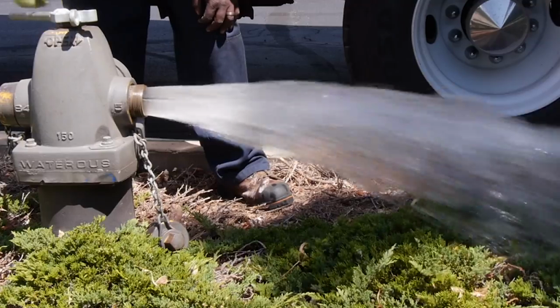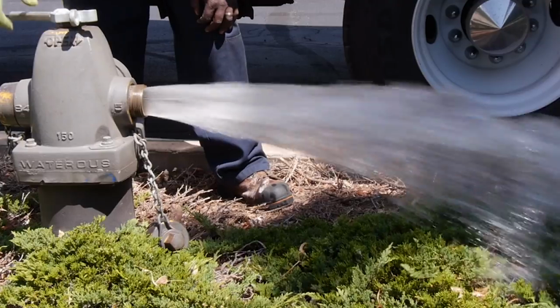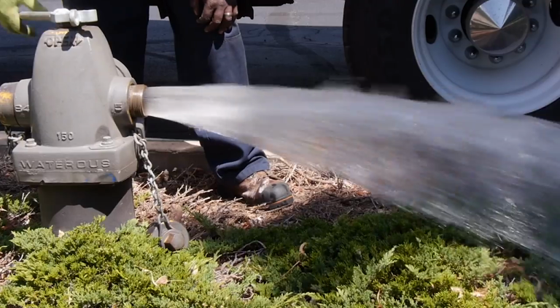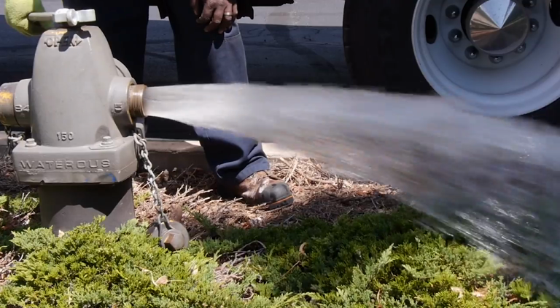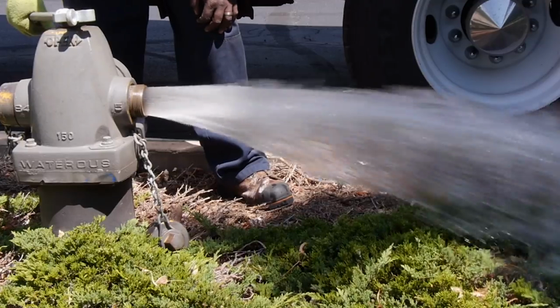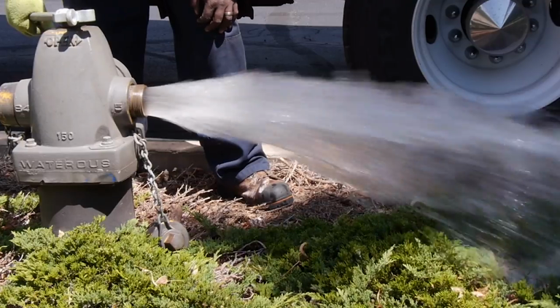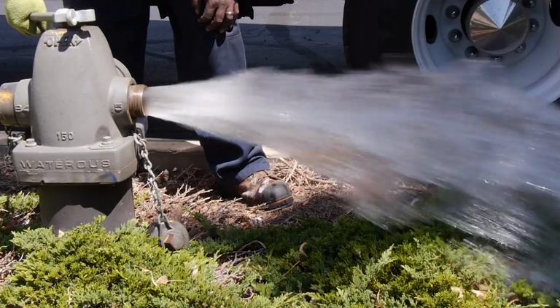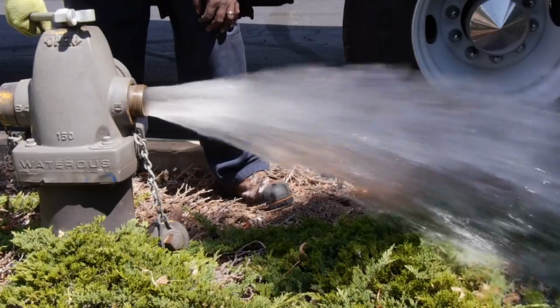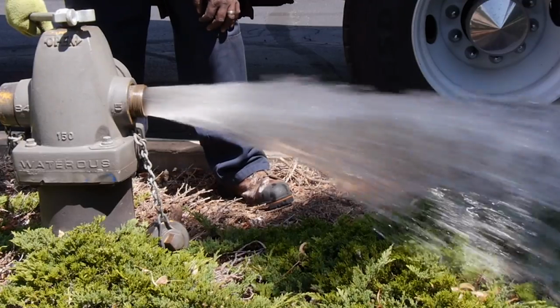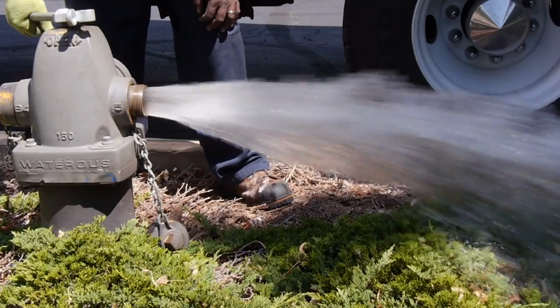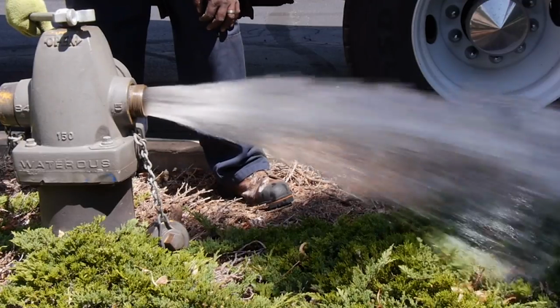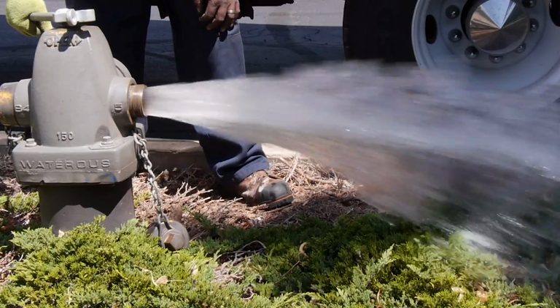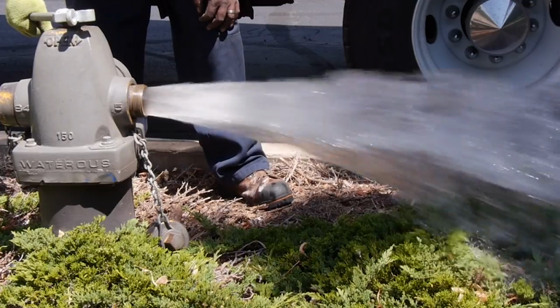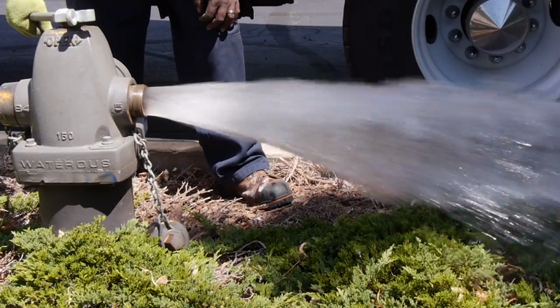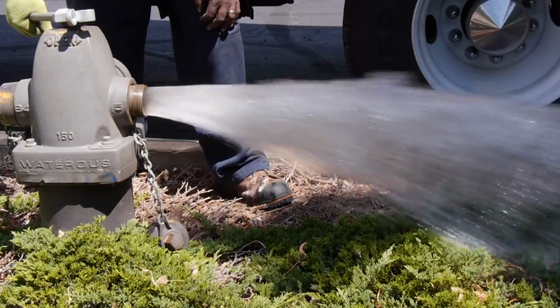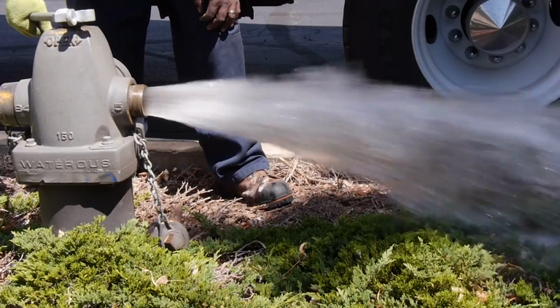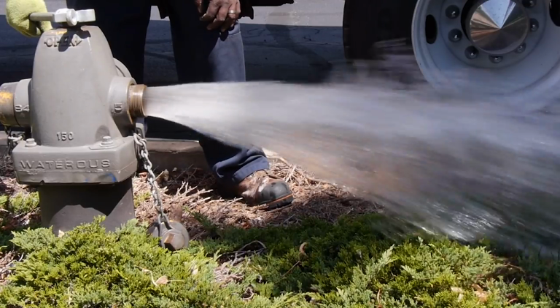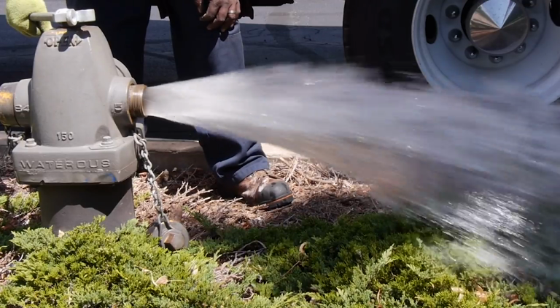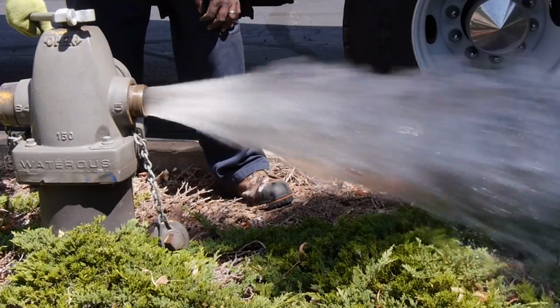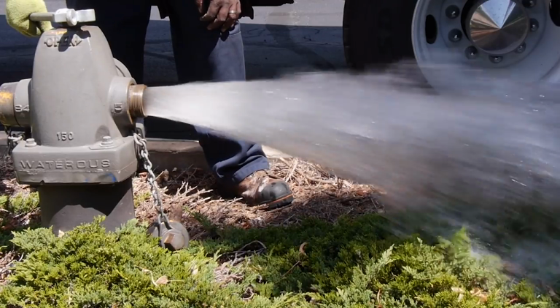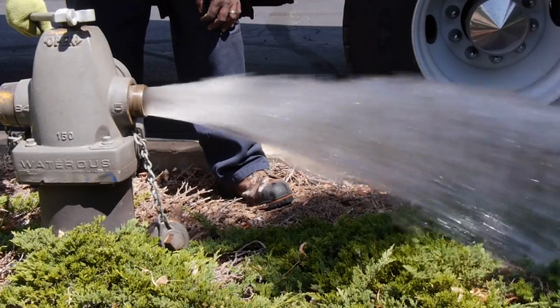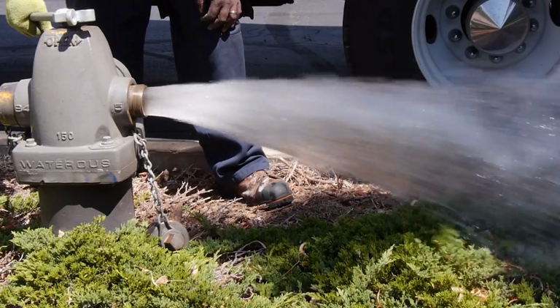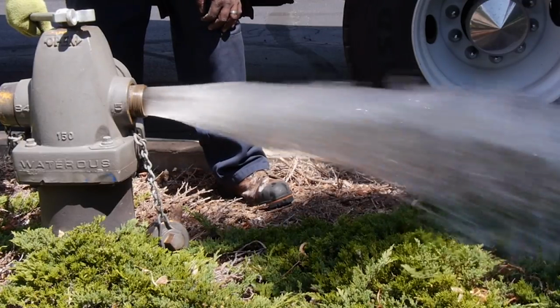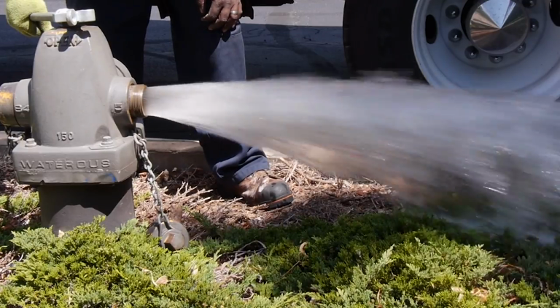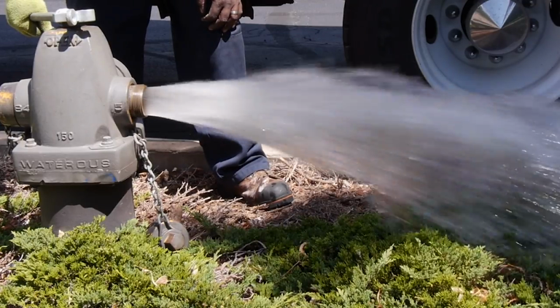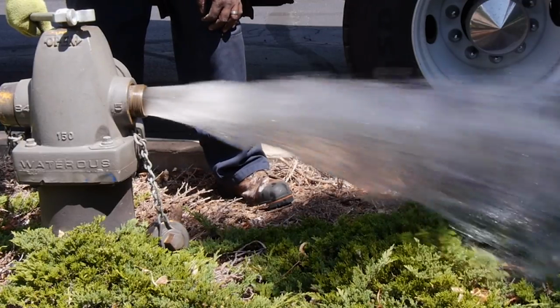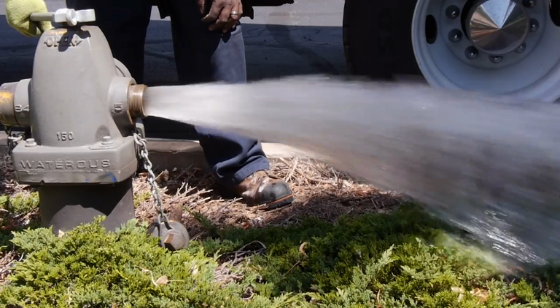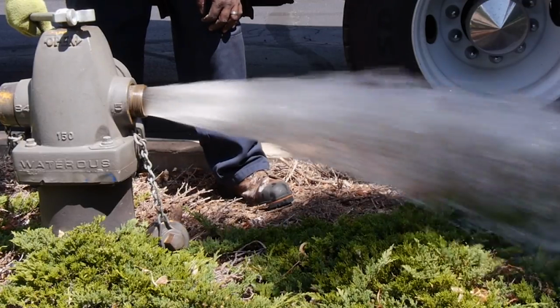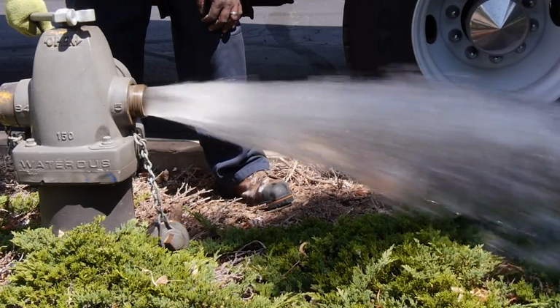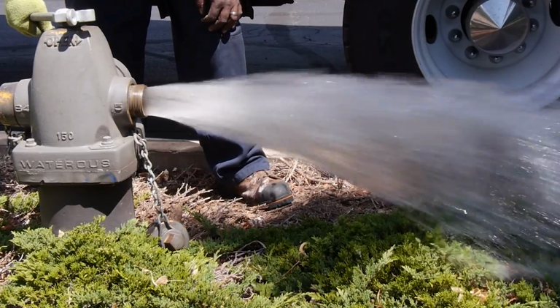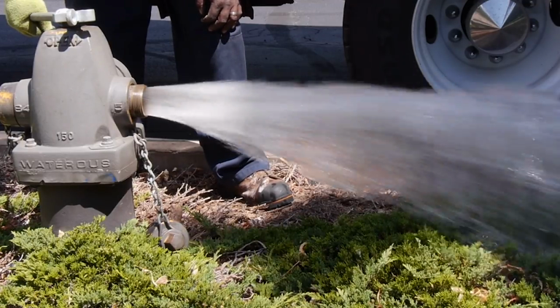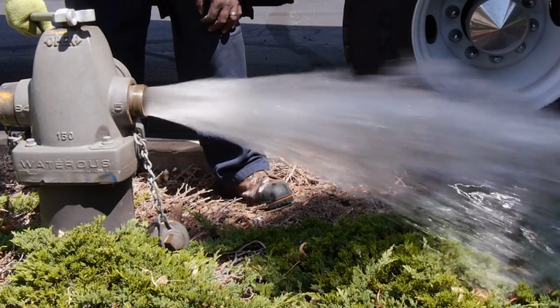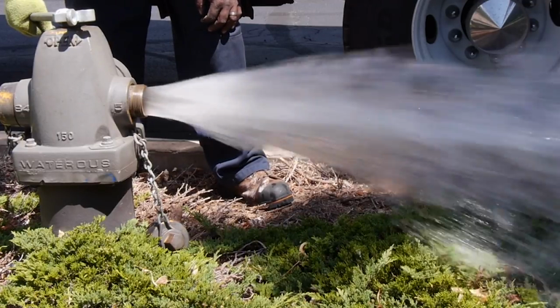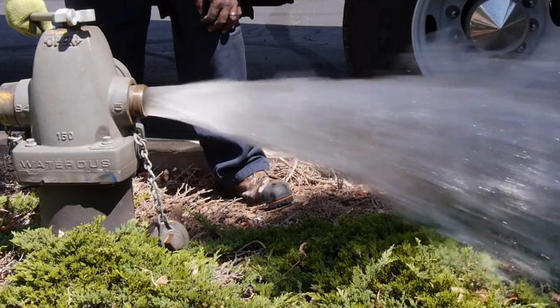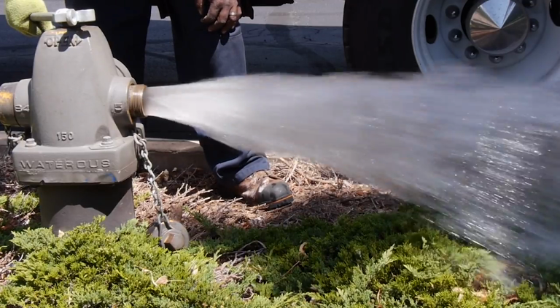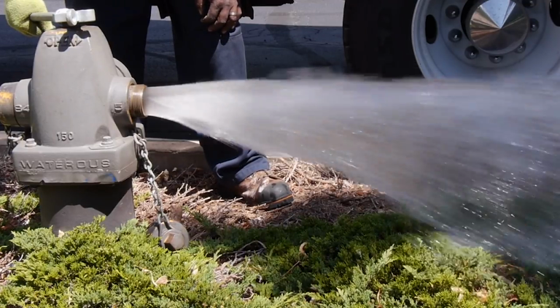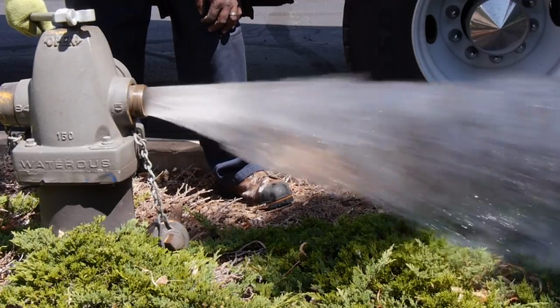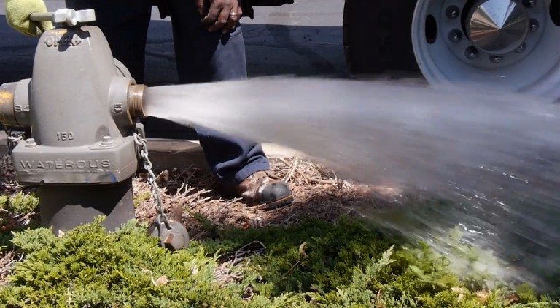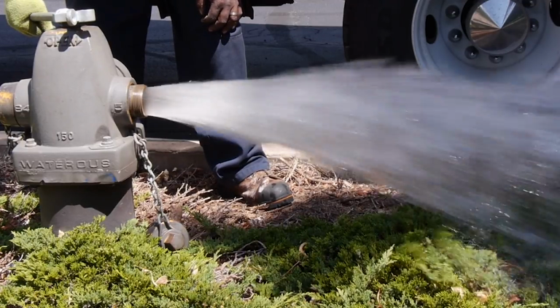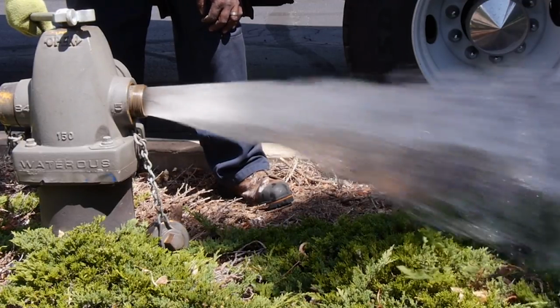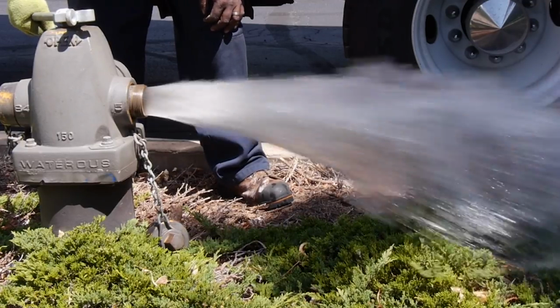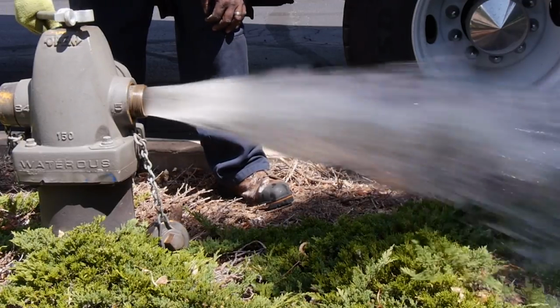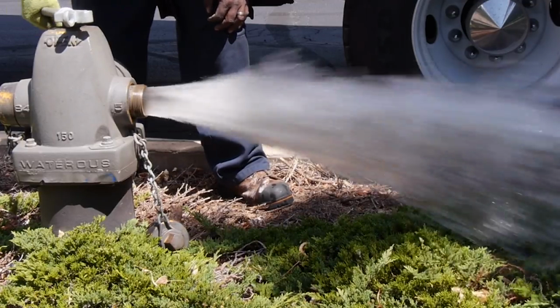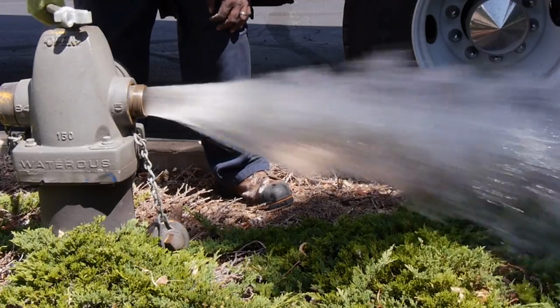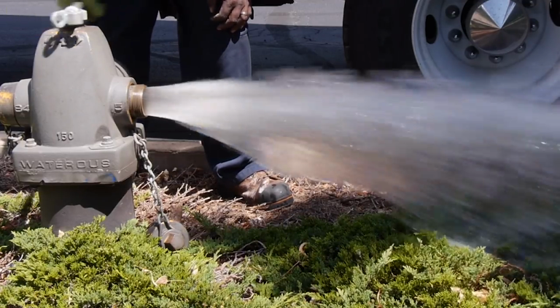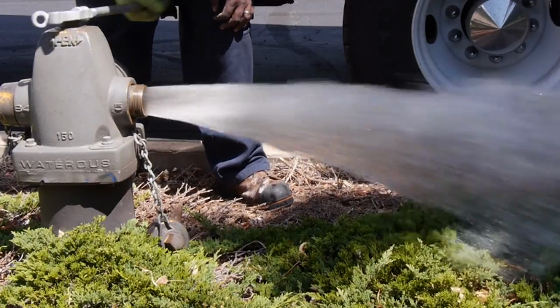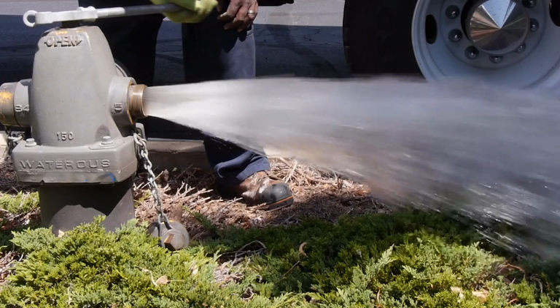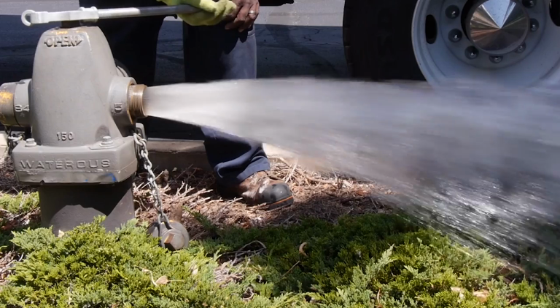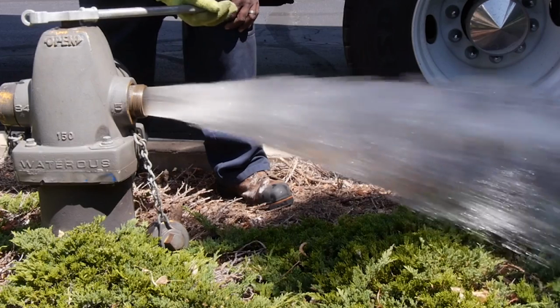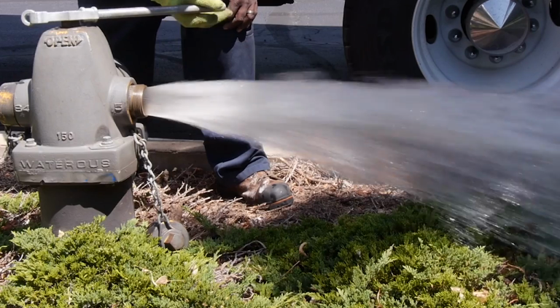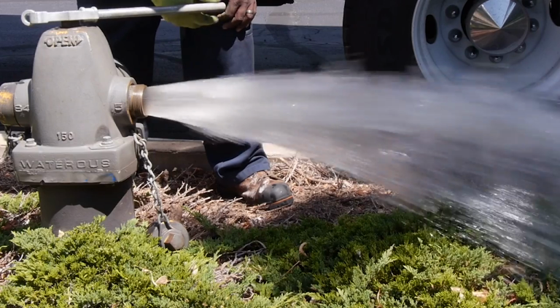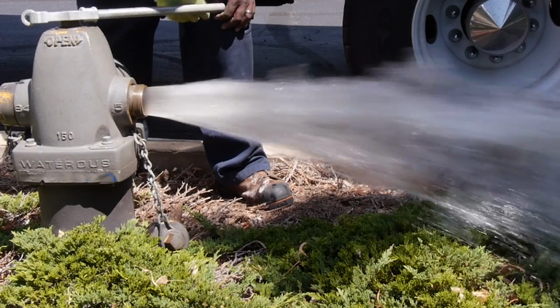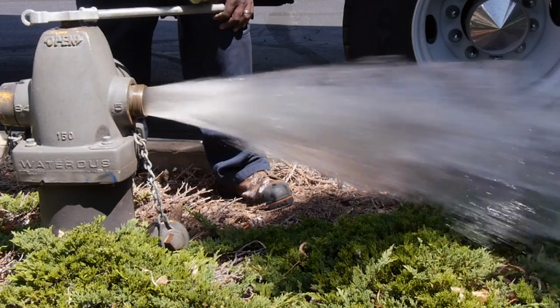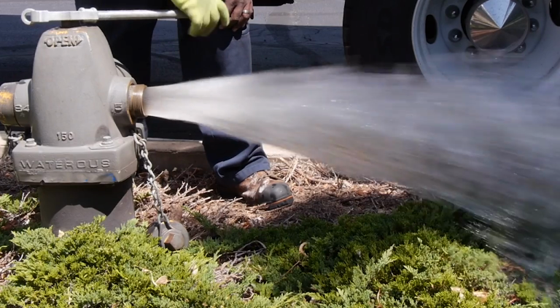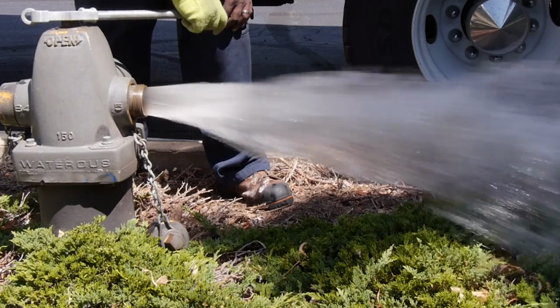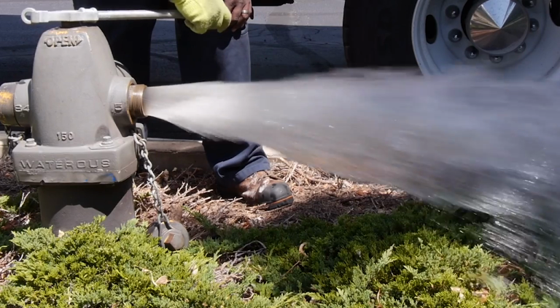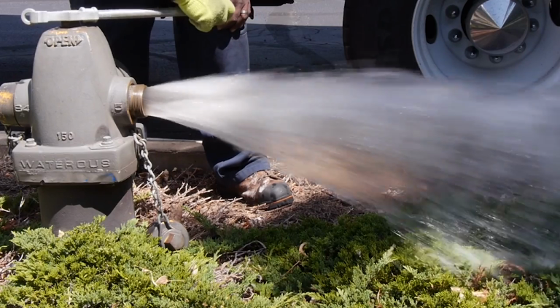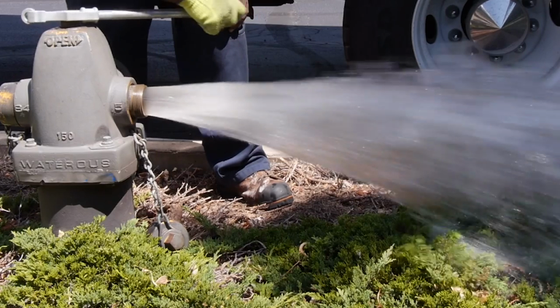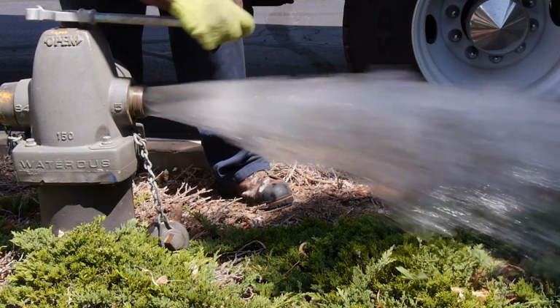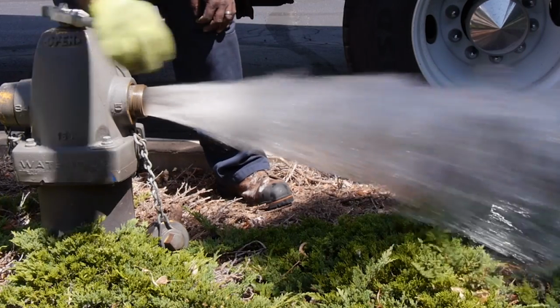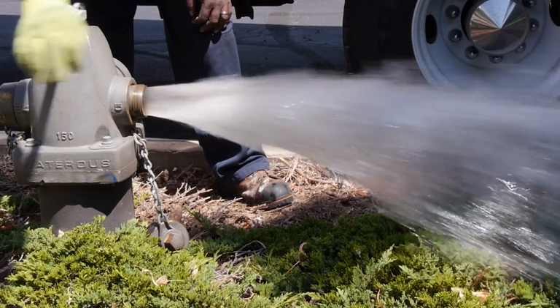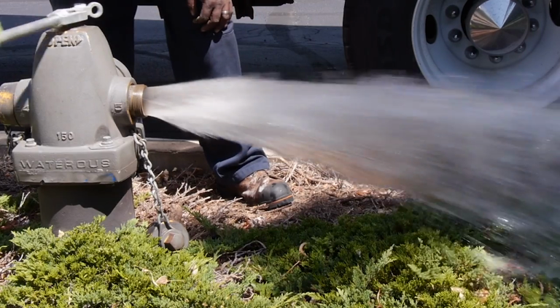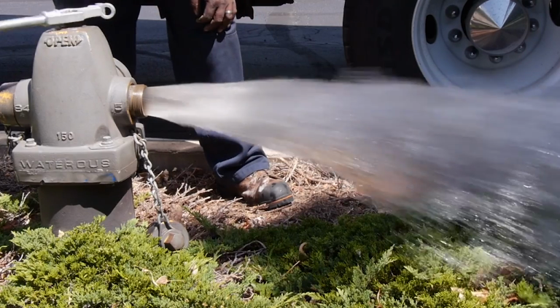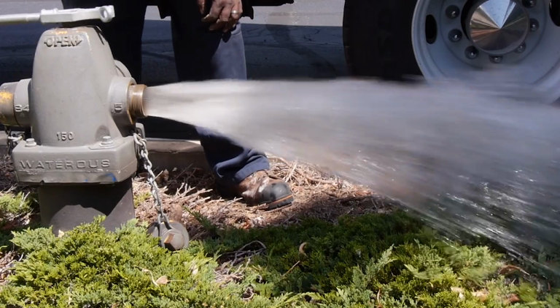Typical alternatives such as flushing are inefficient and ineffective and use a lot of water, which may not be readily available.